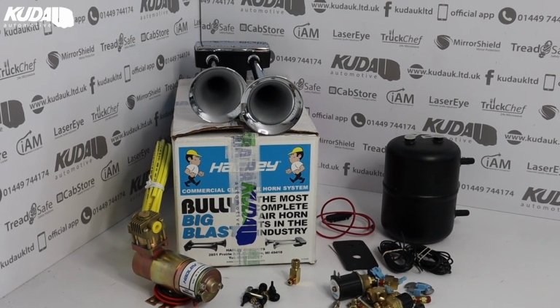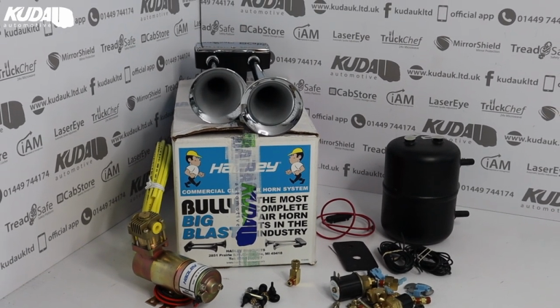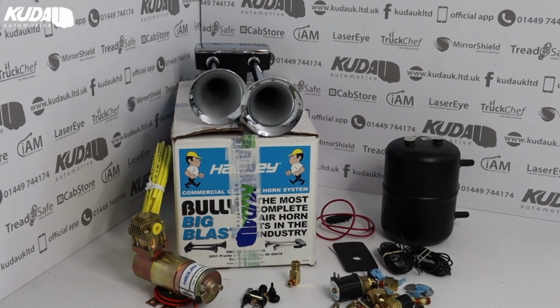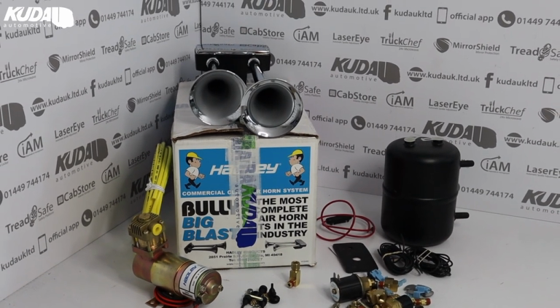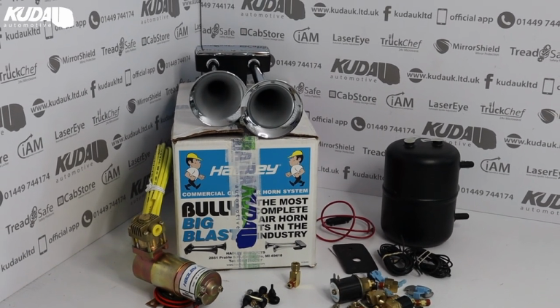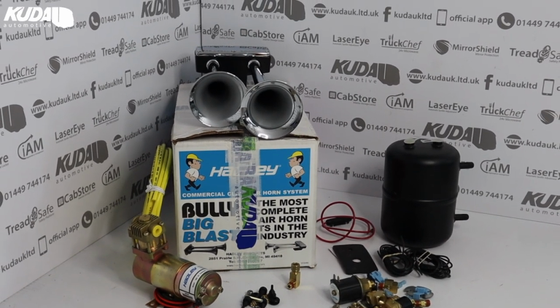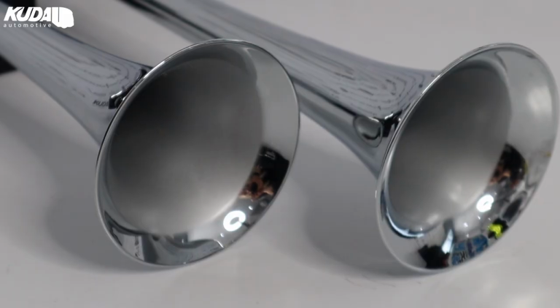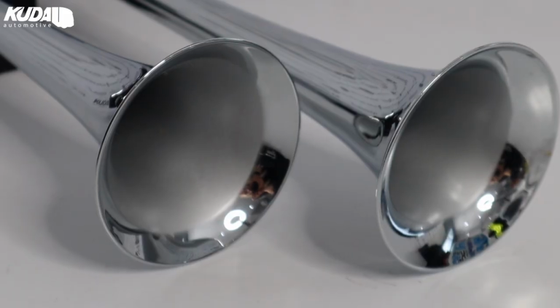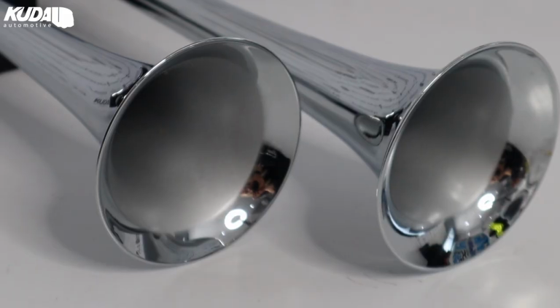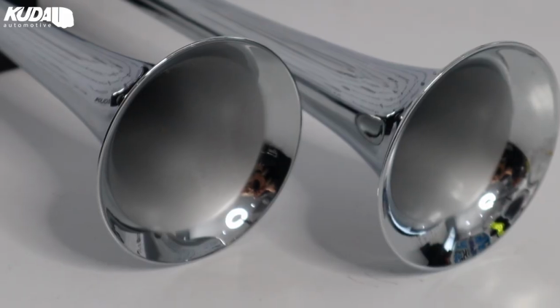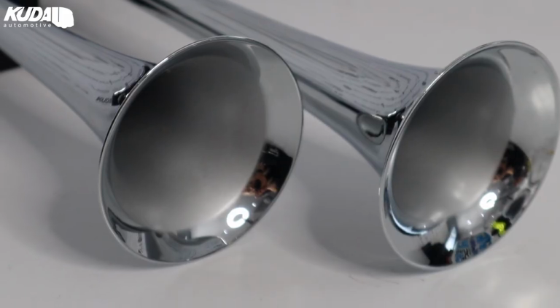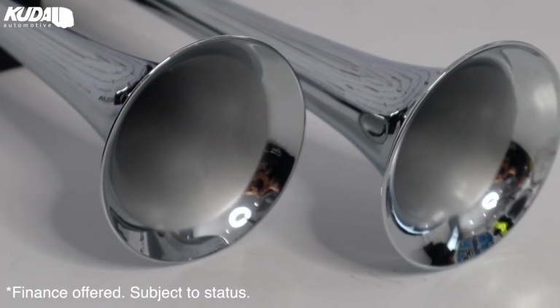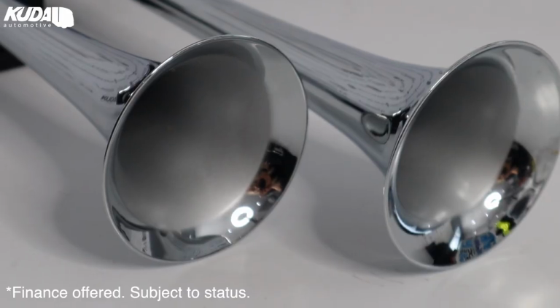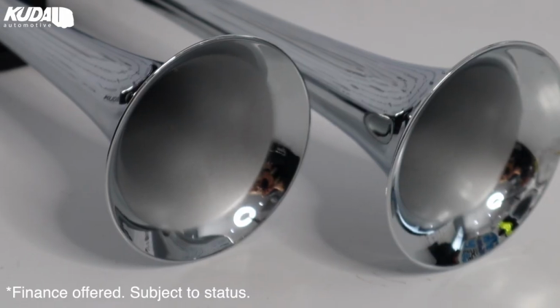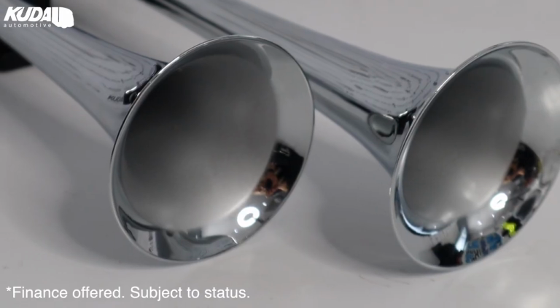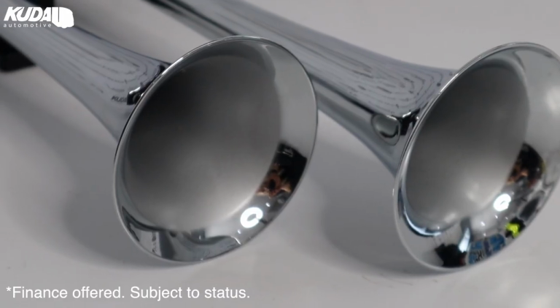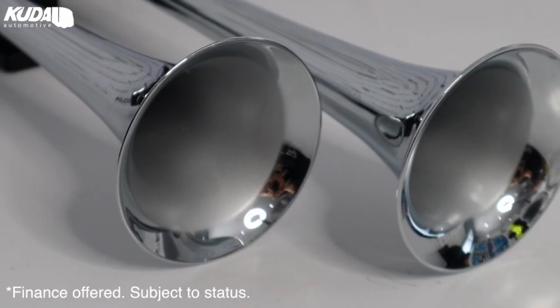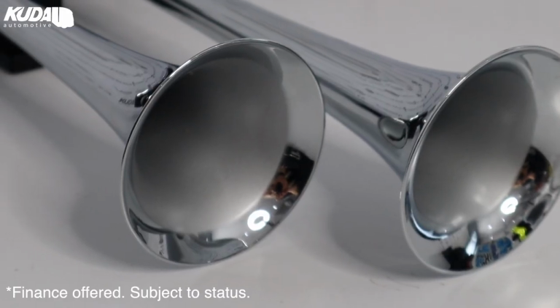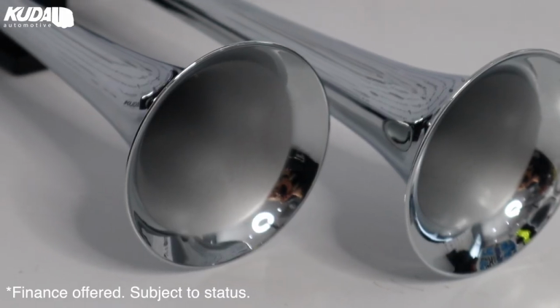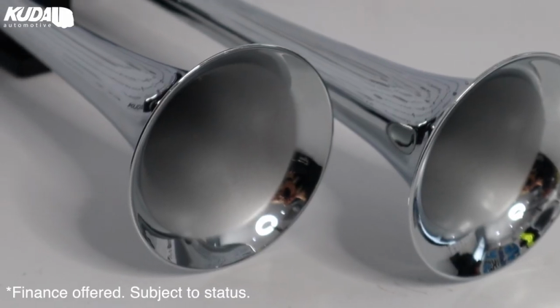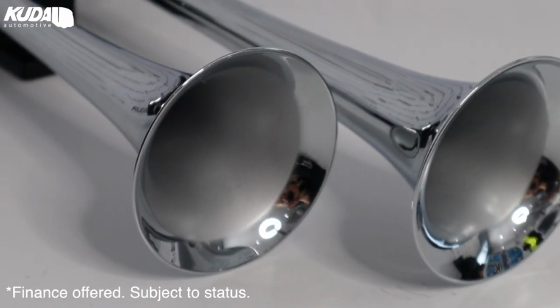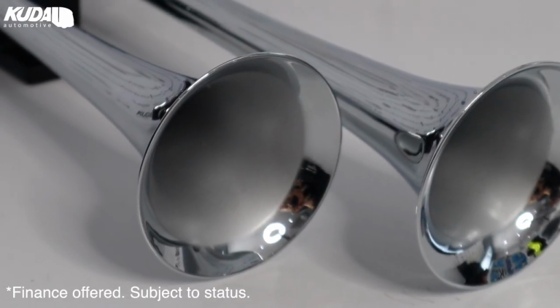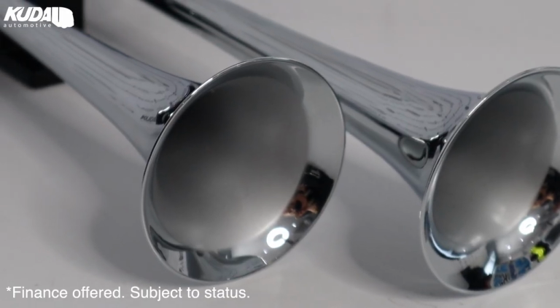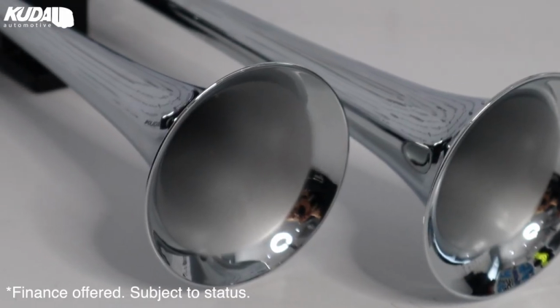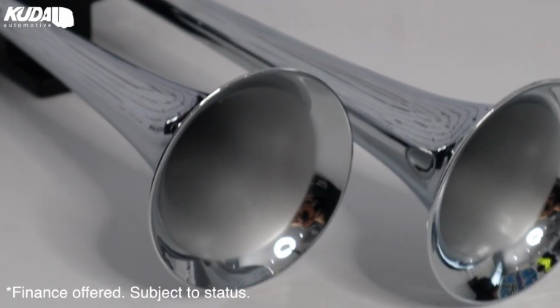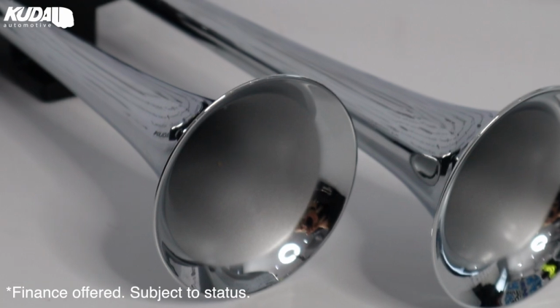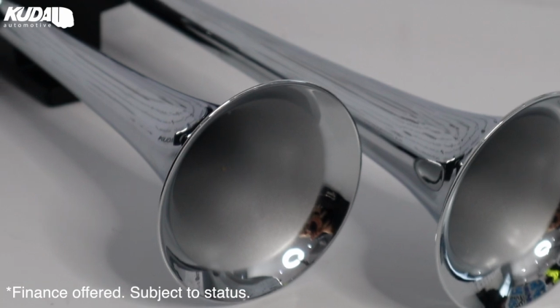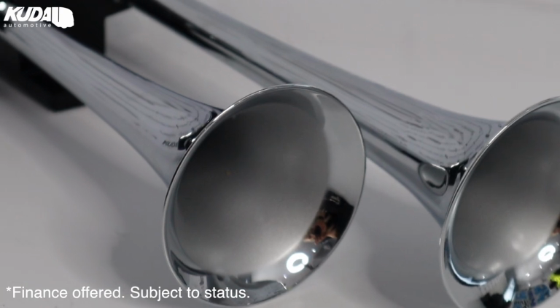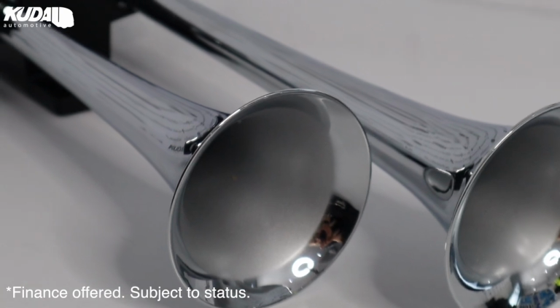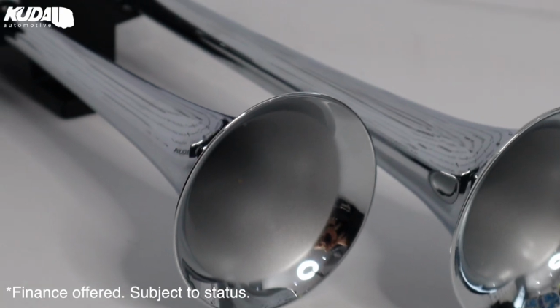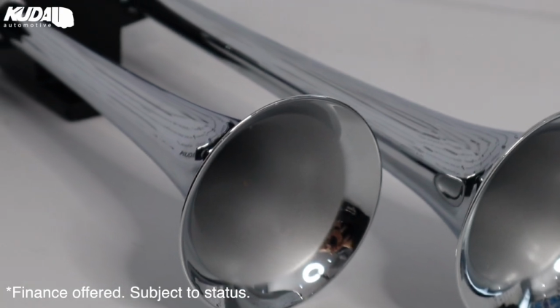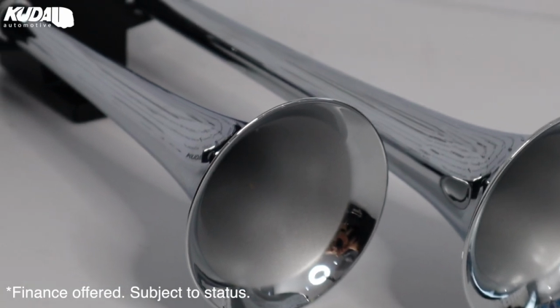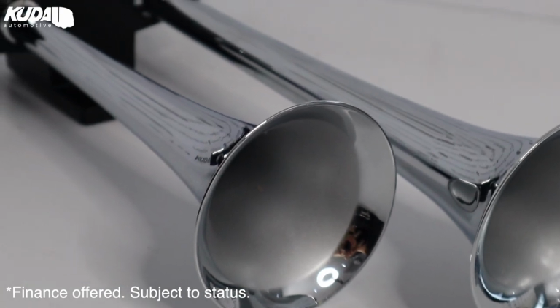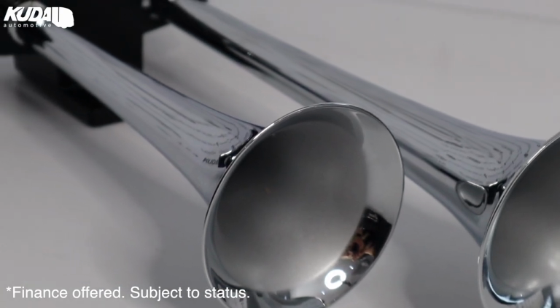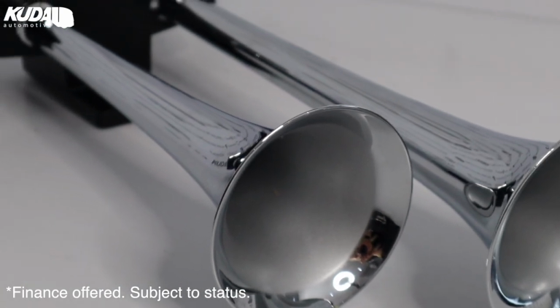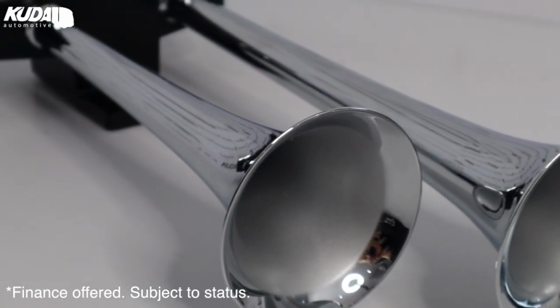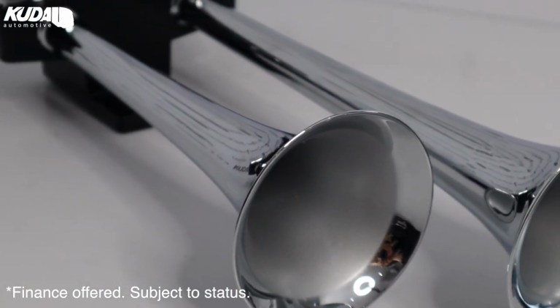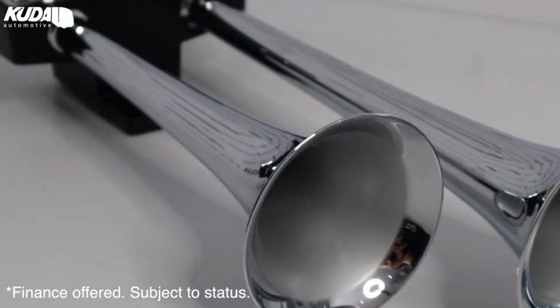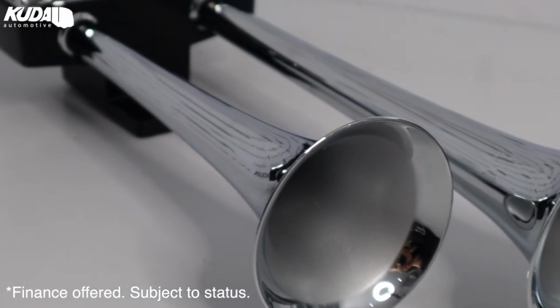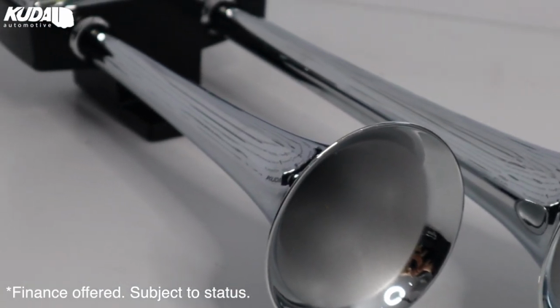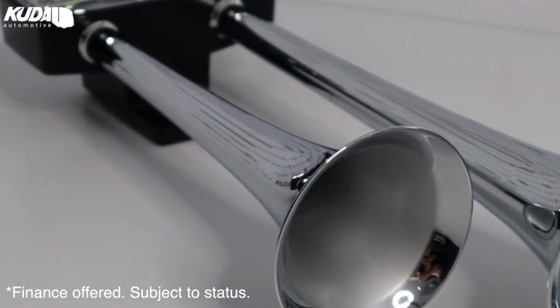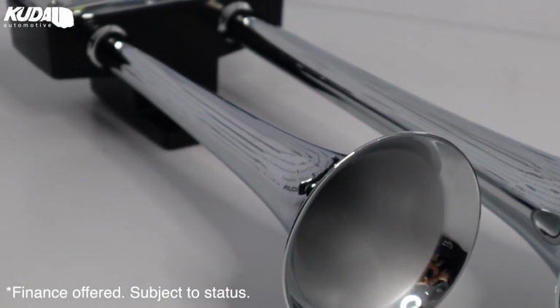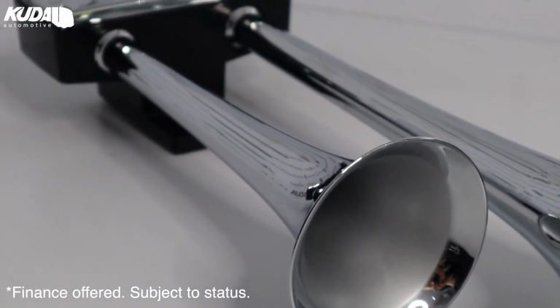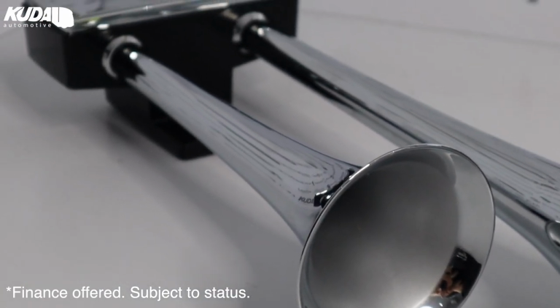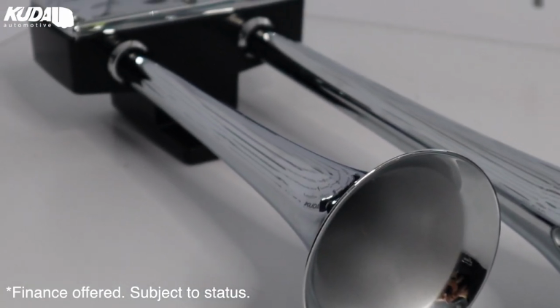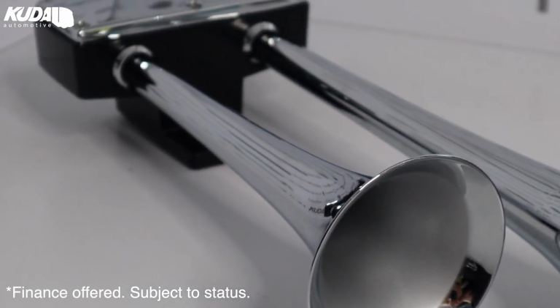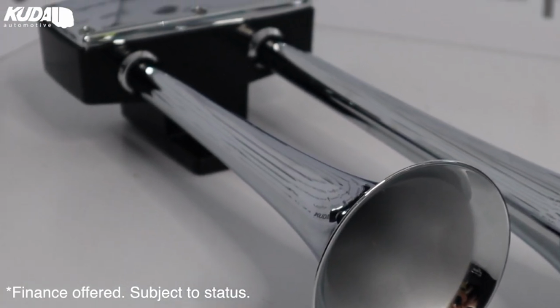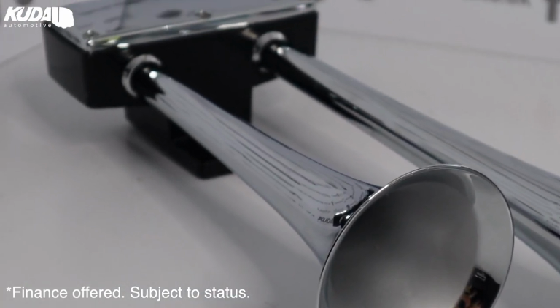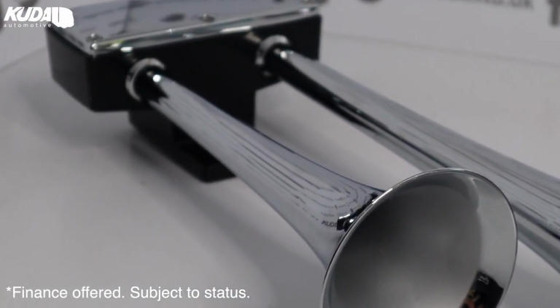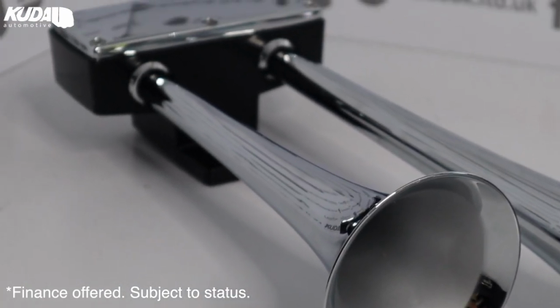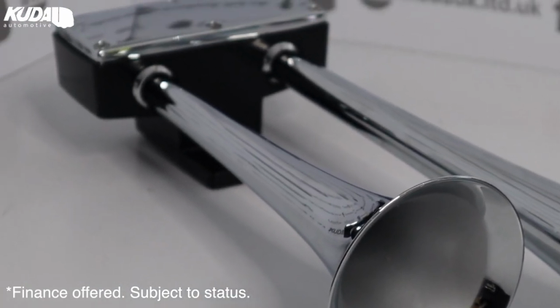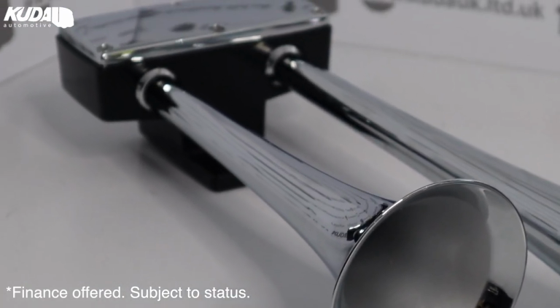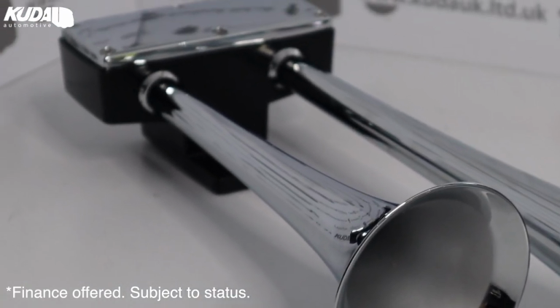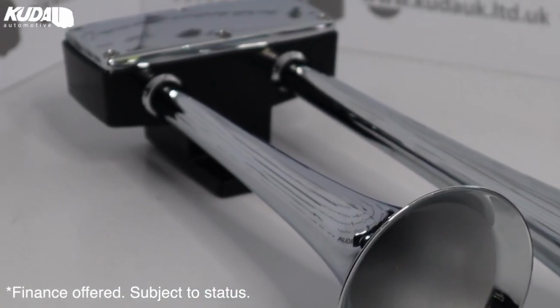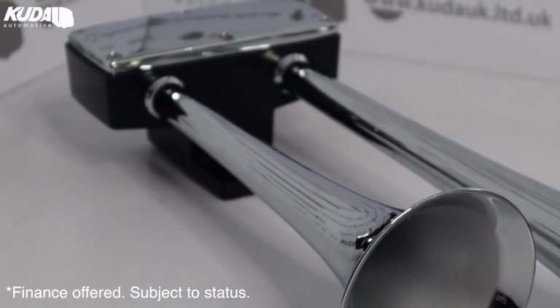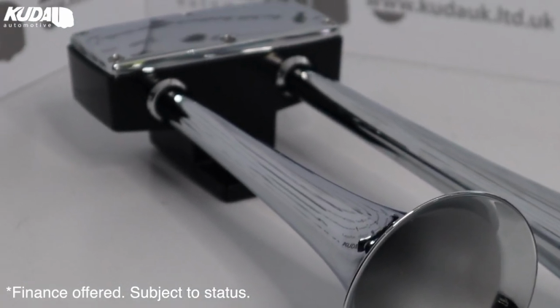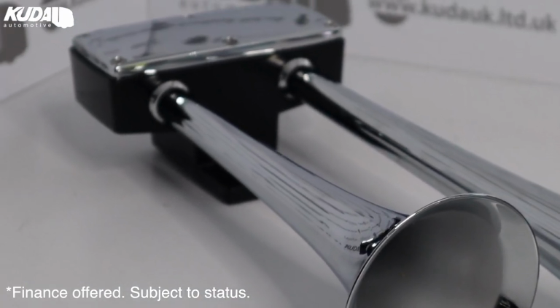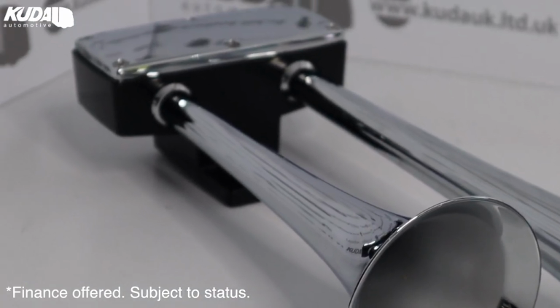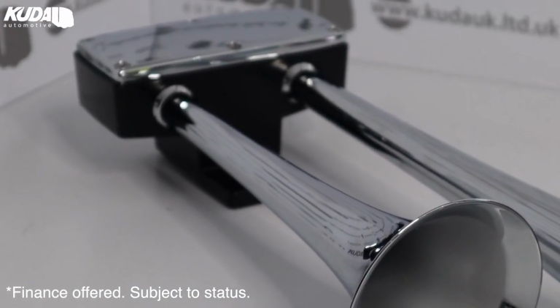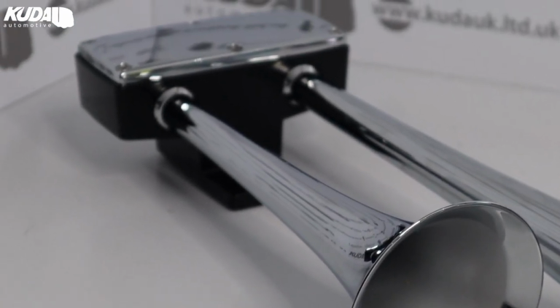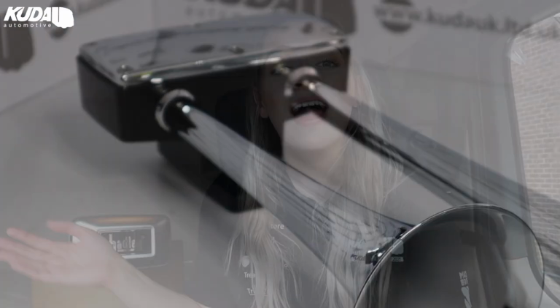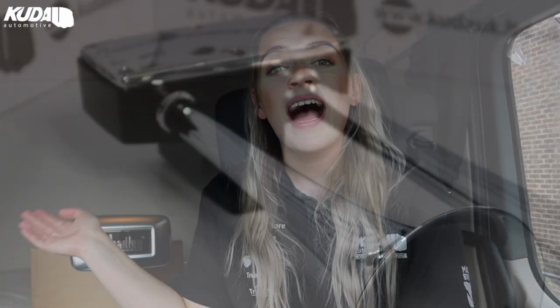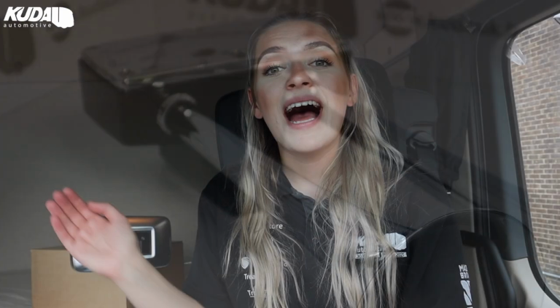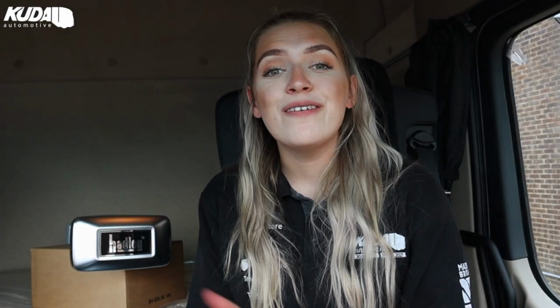The Big Bully air horns come in at £319 excluding VAT, or just £19.14 a month.